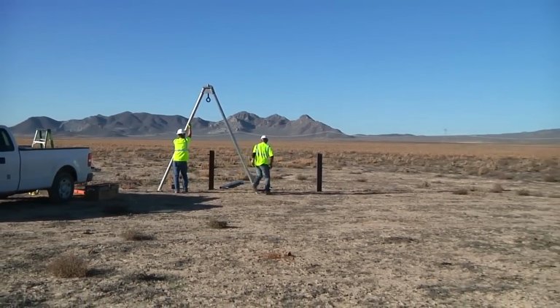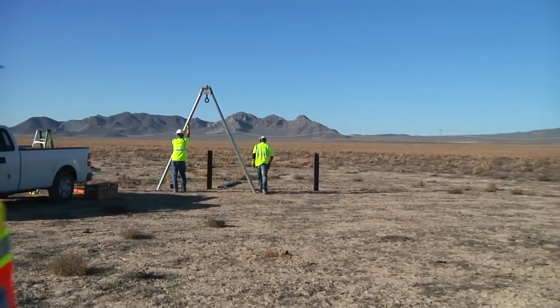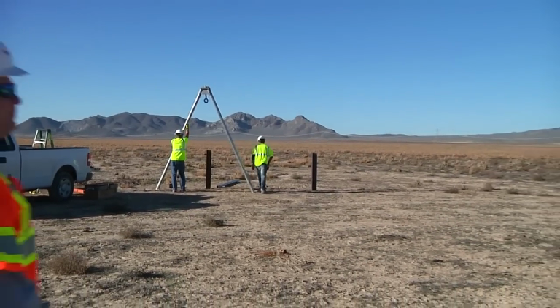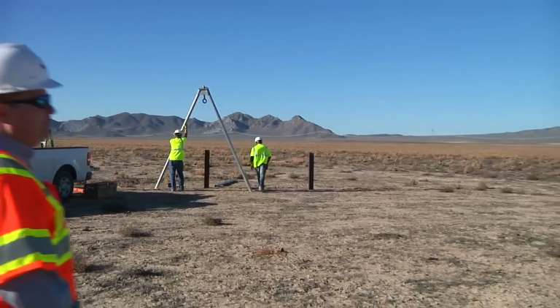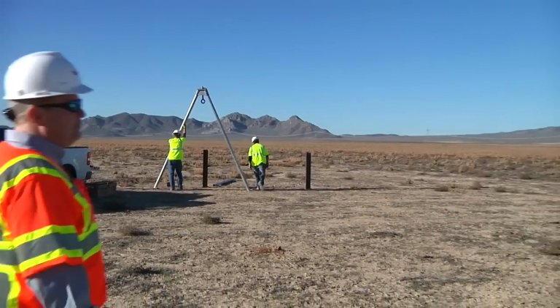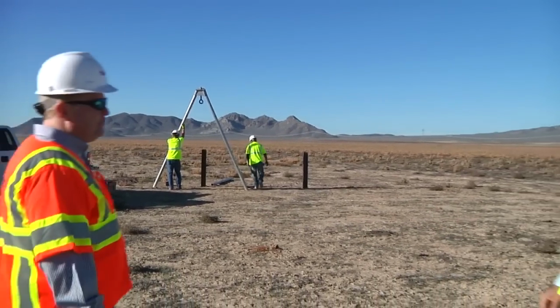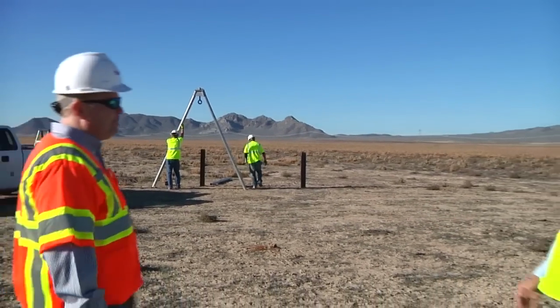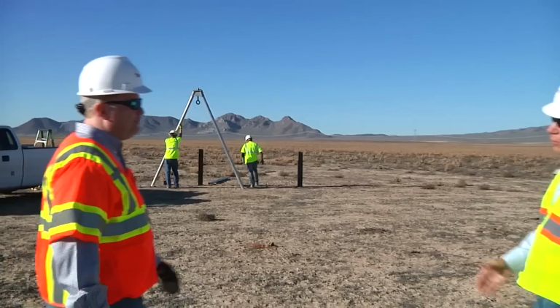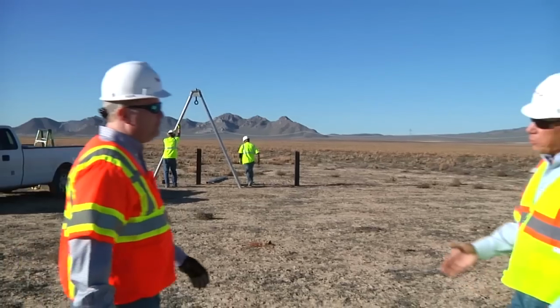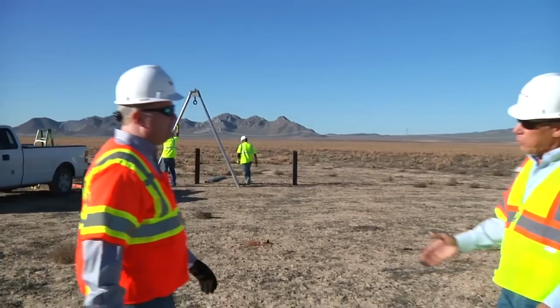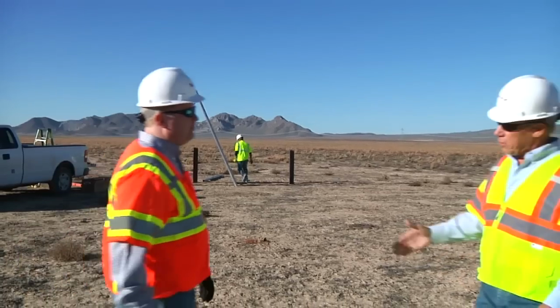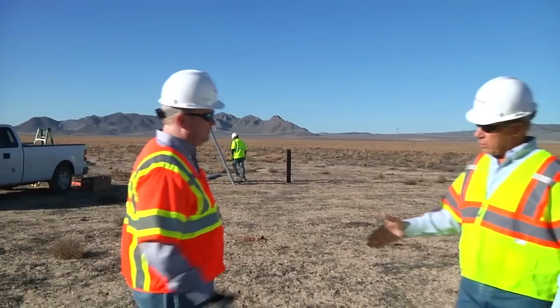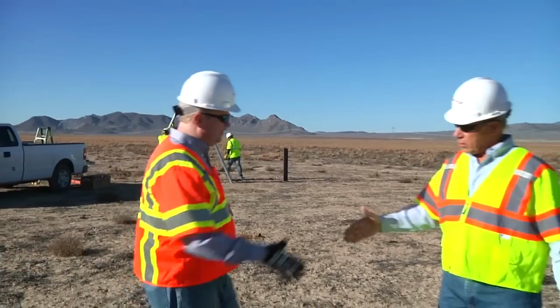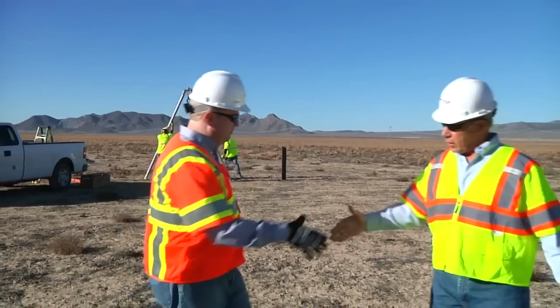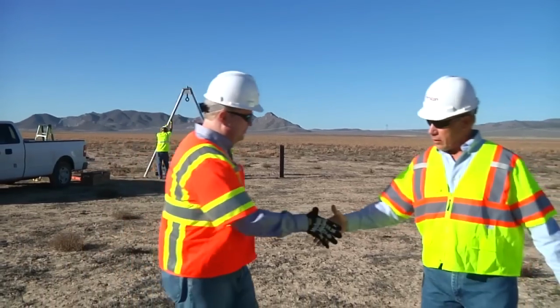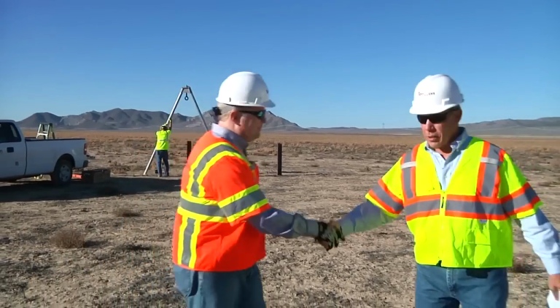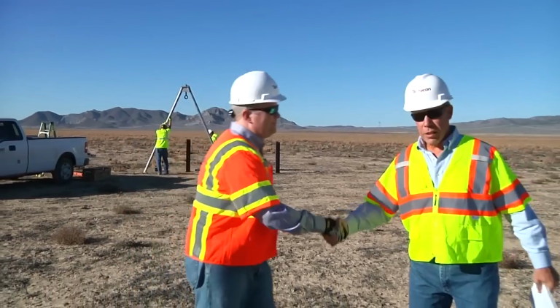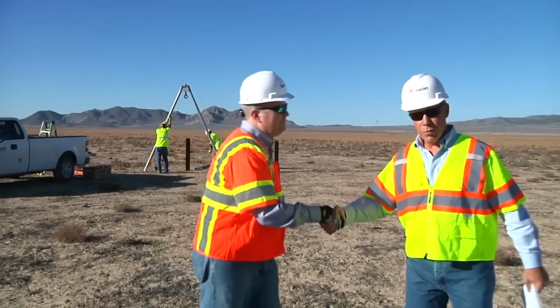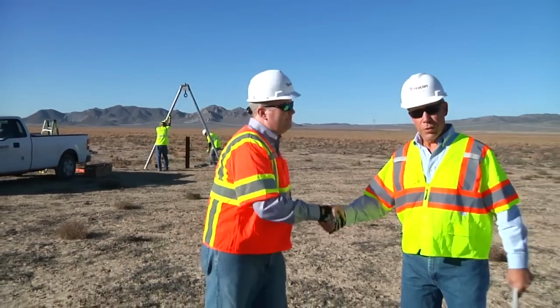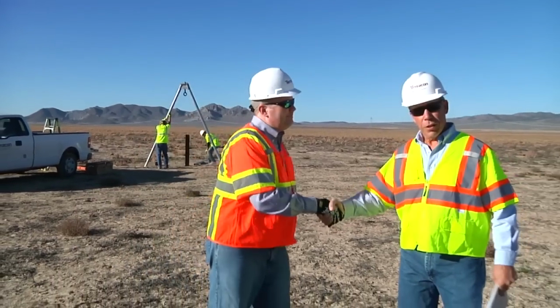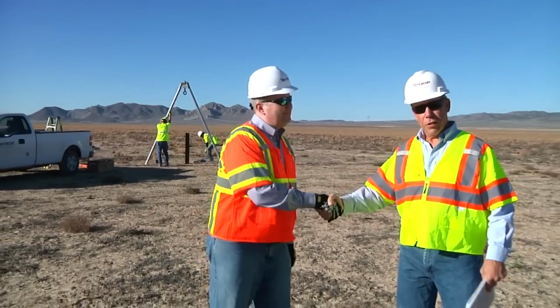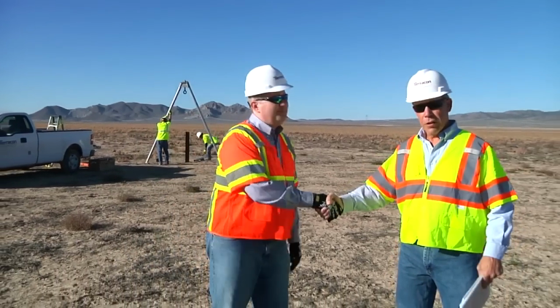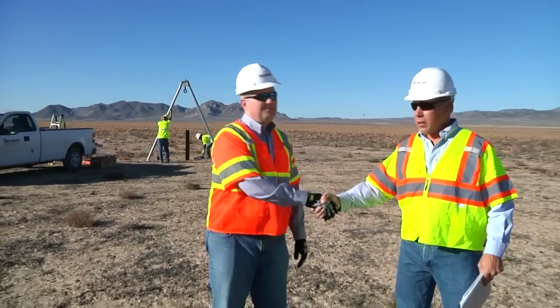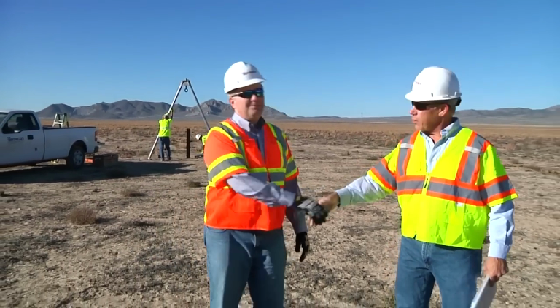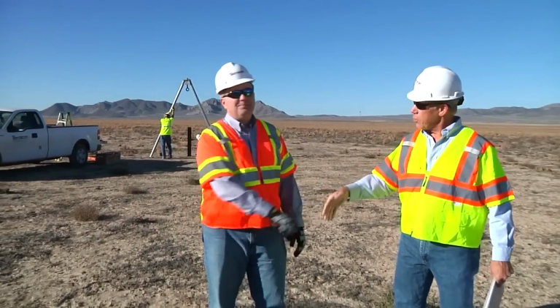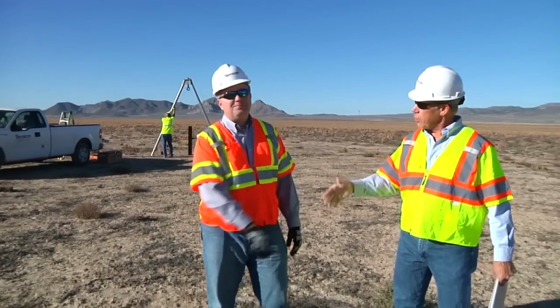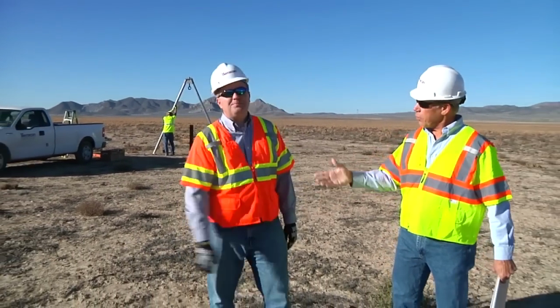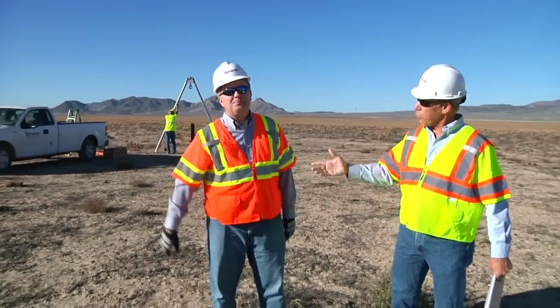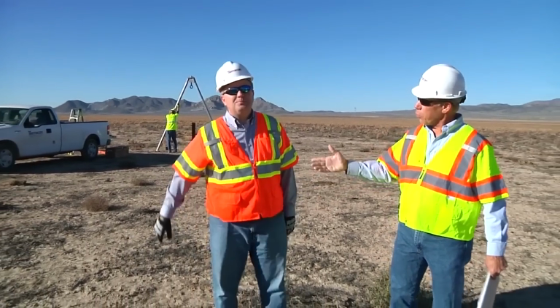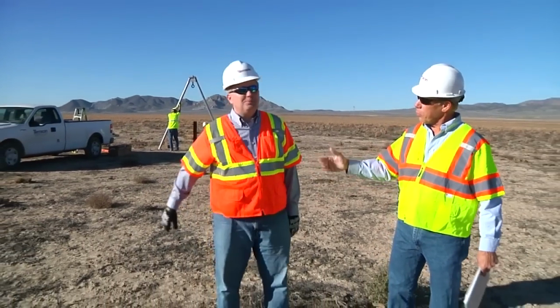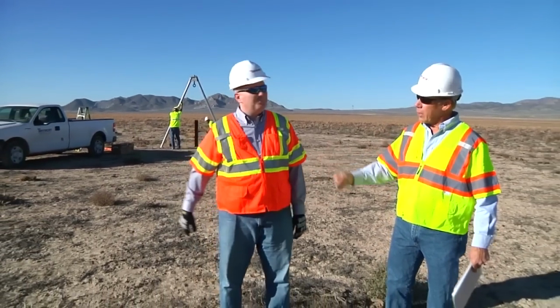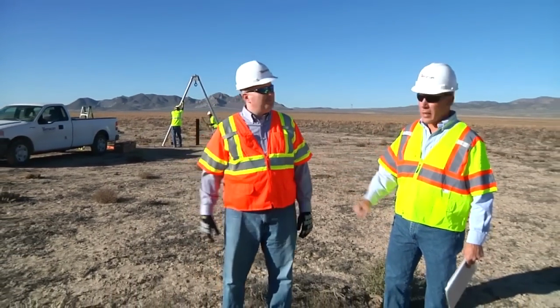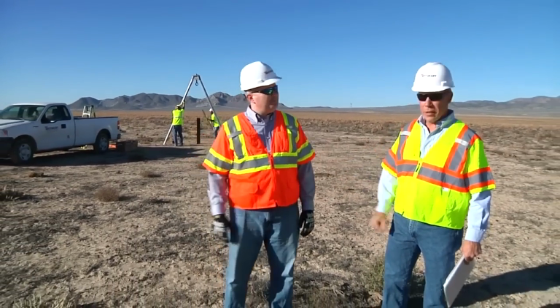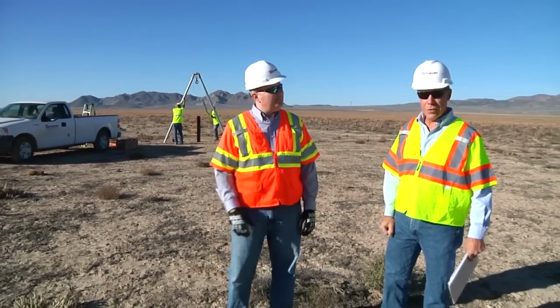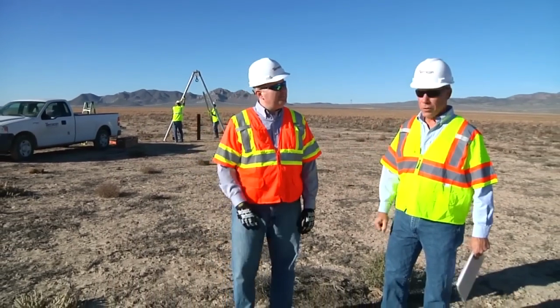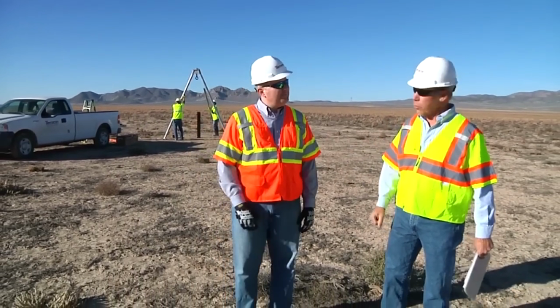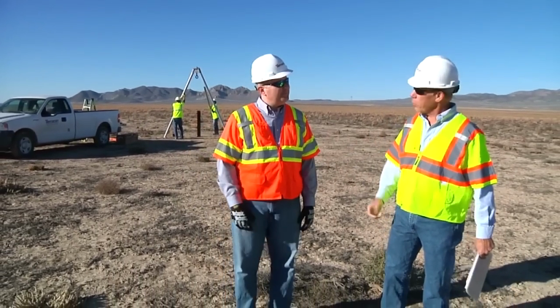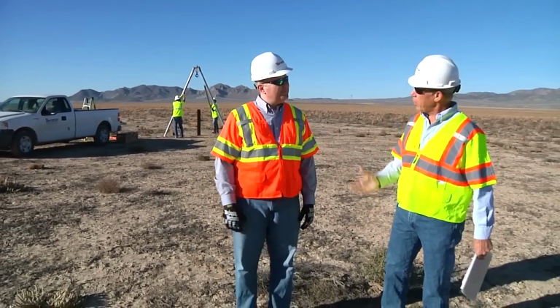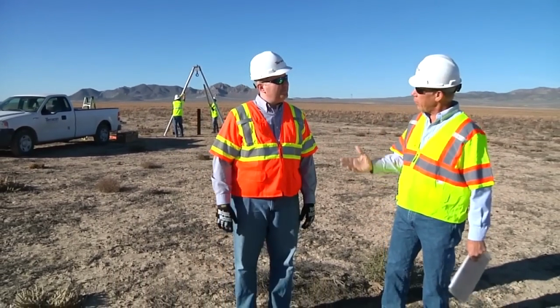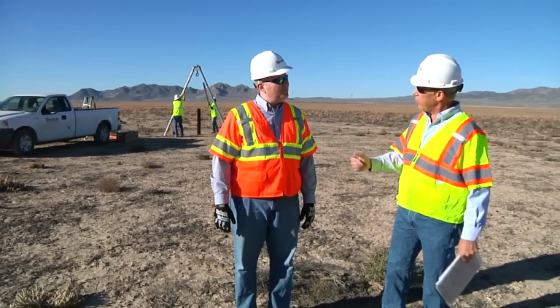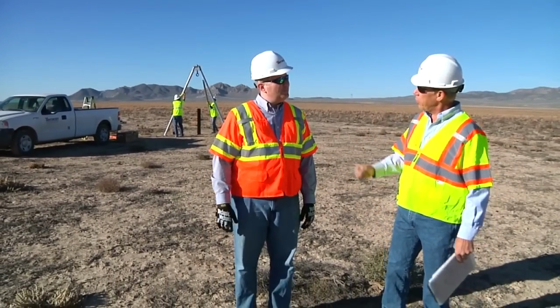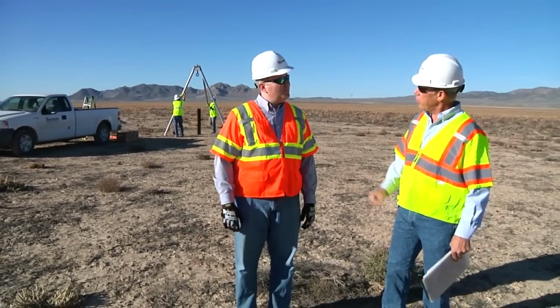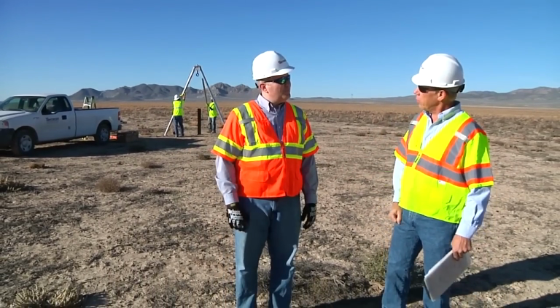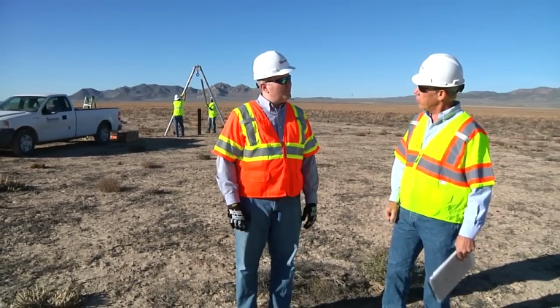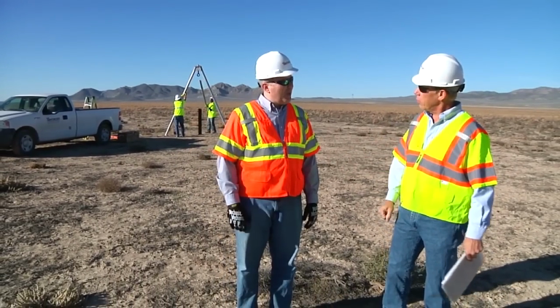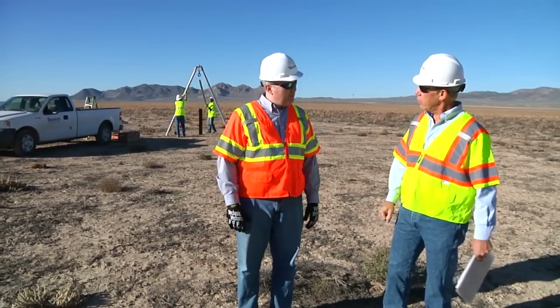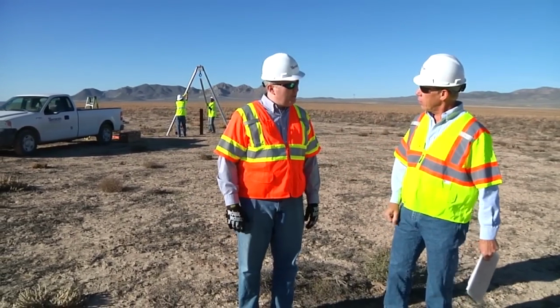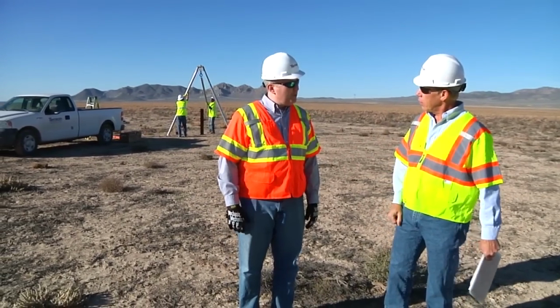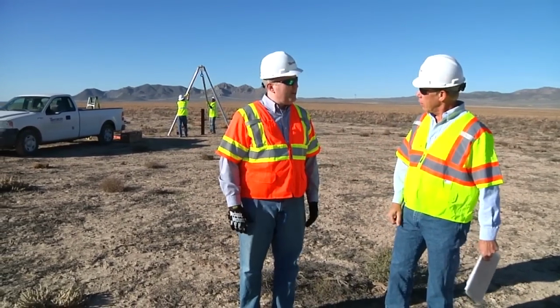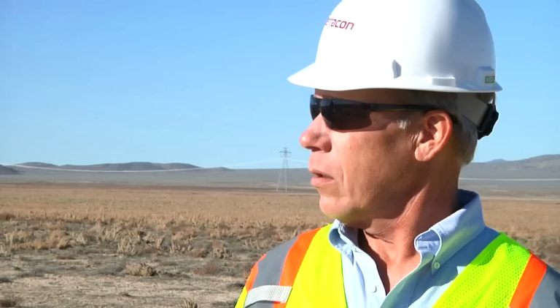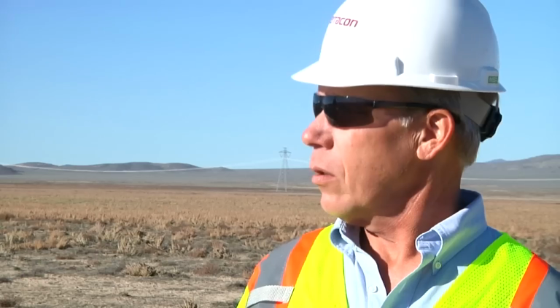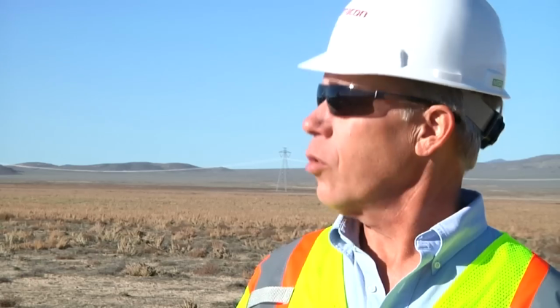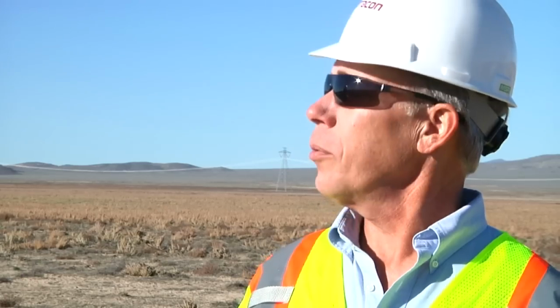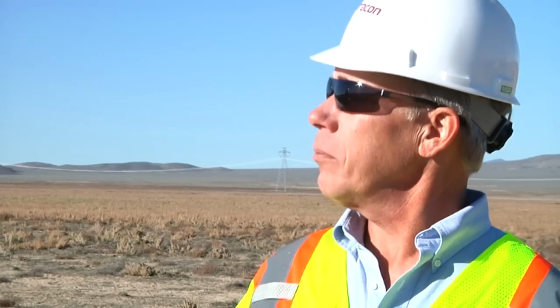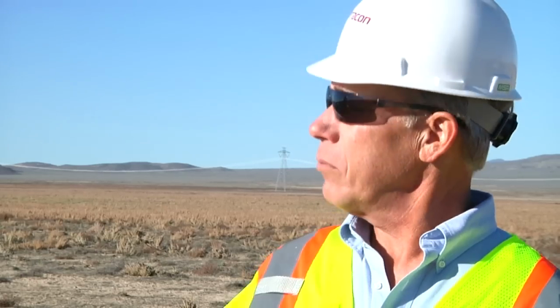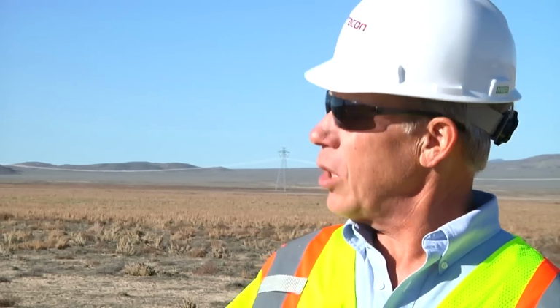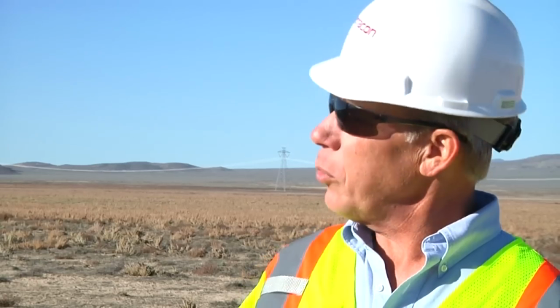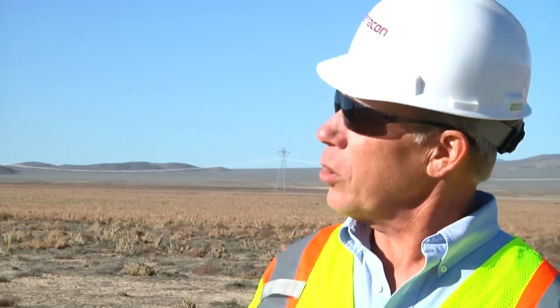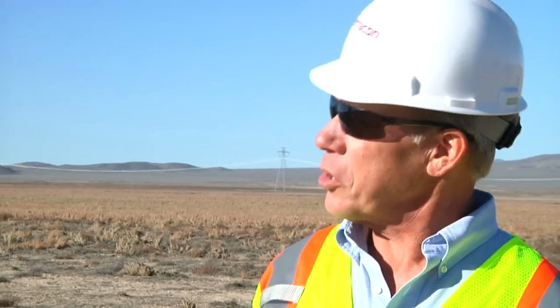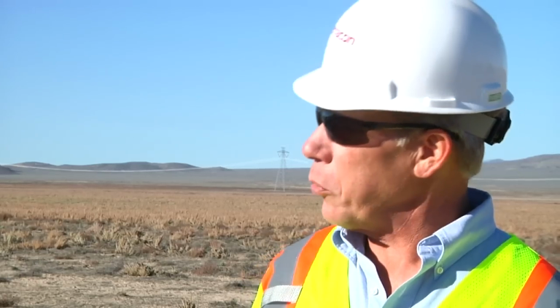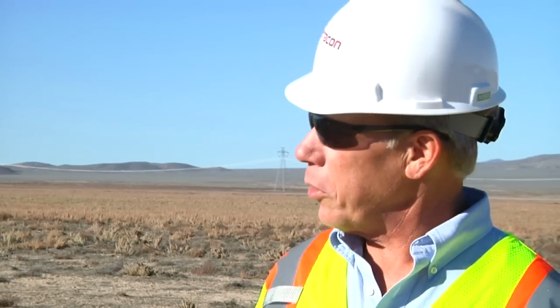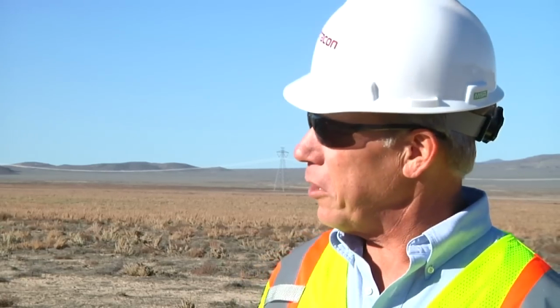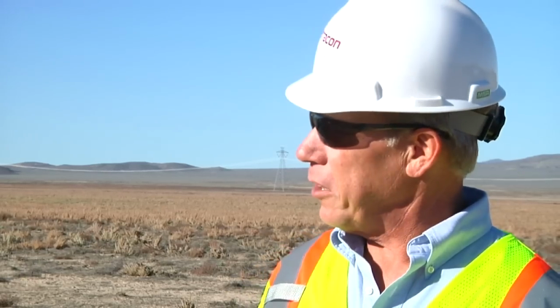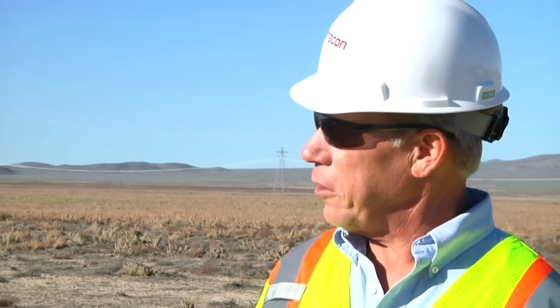We're here on a construction site today with Terracon engineer Corbett Hanson. Corbett, tell me what's going on here.